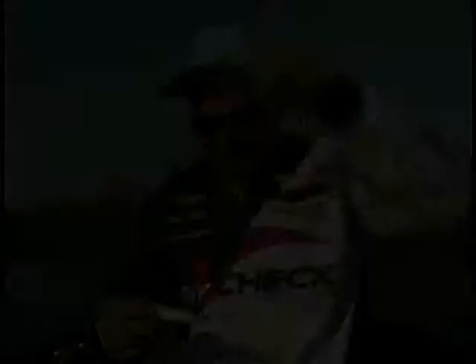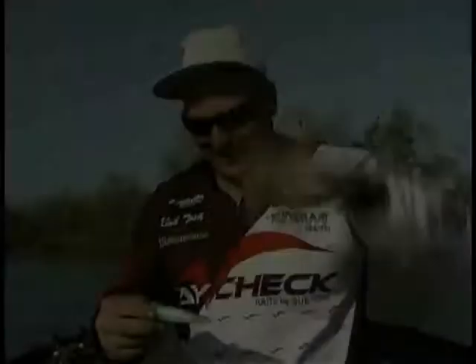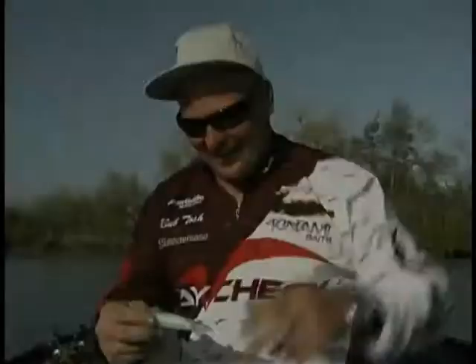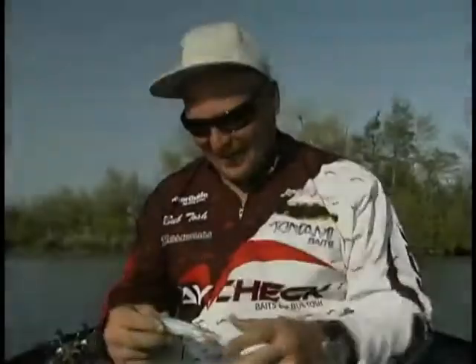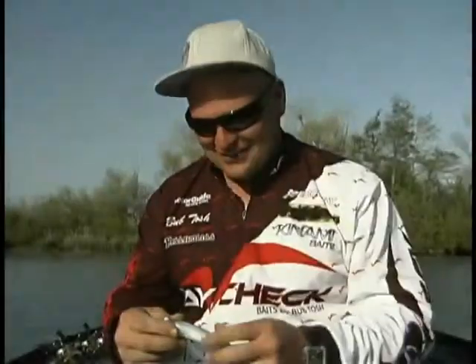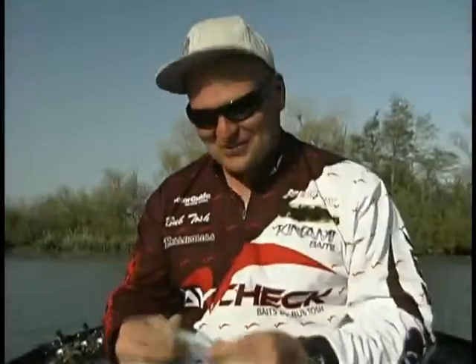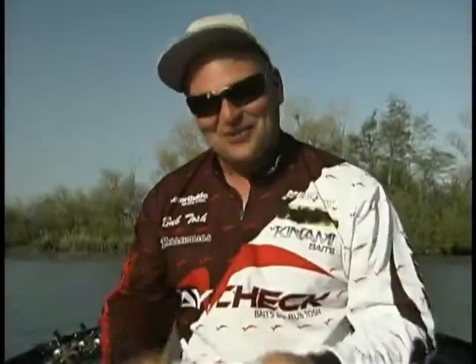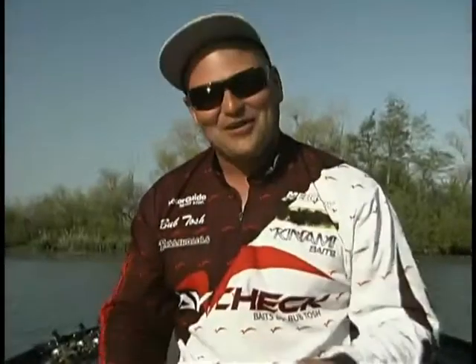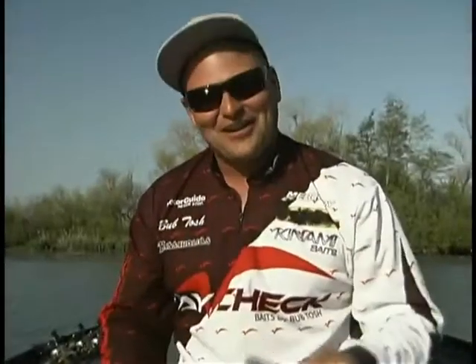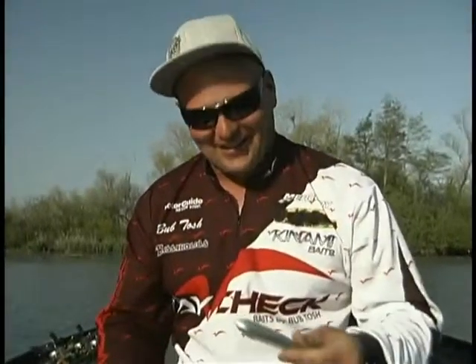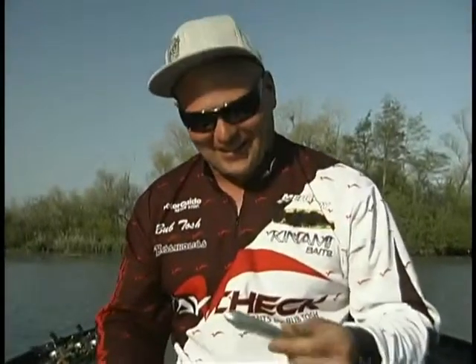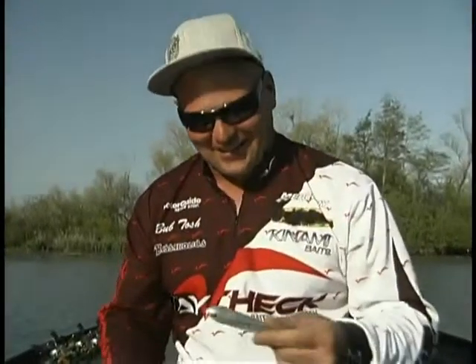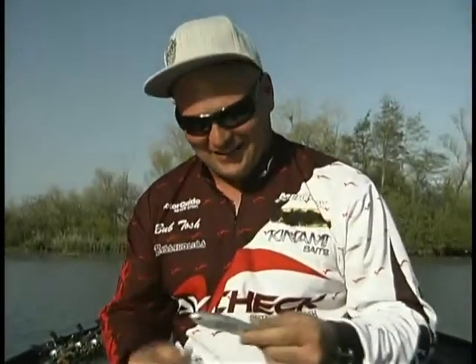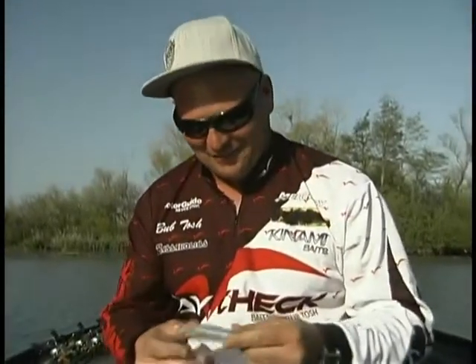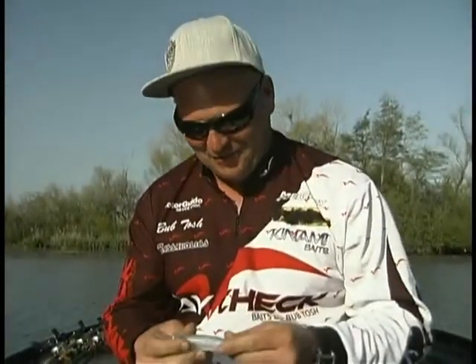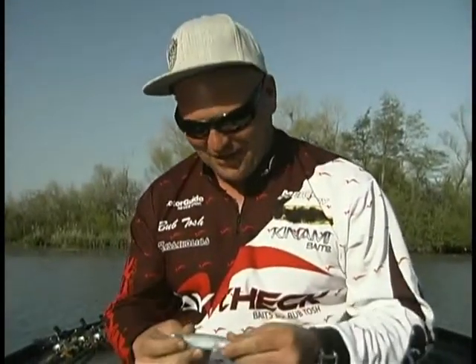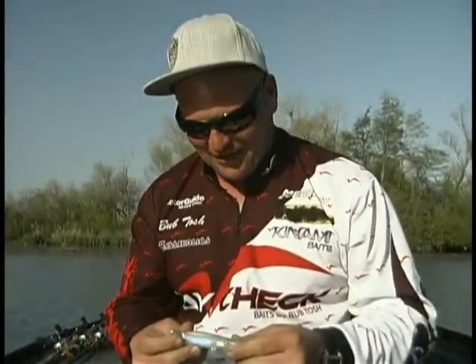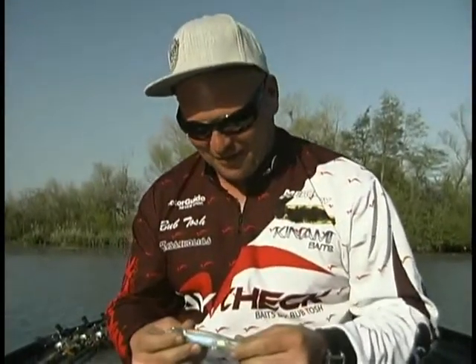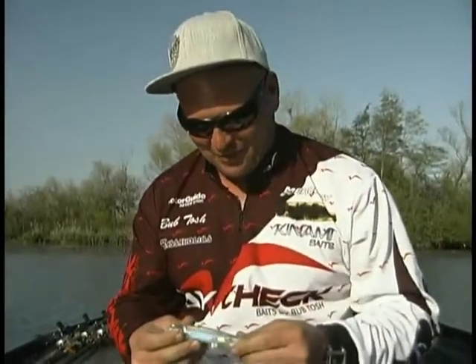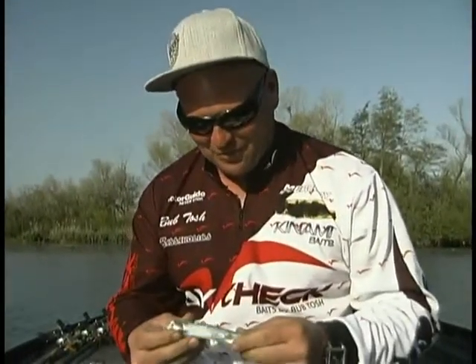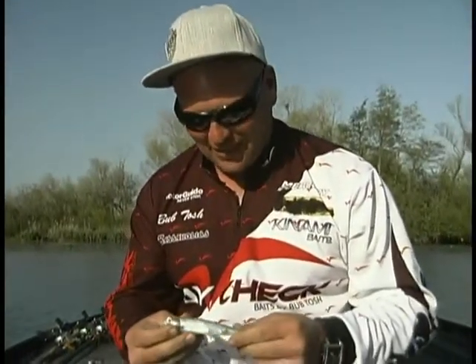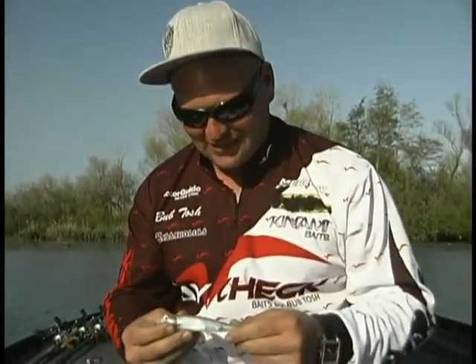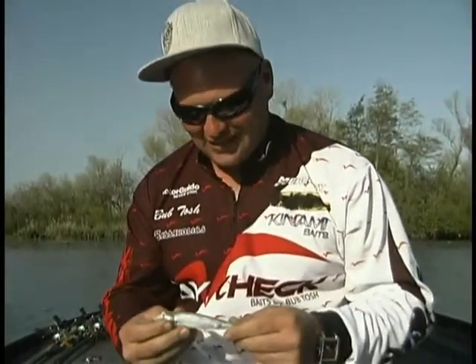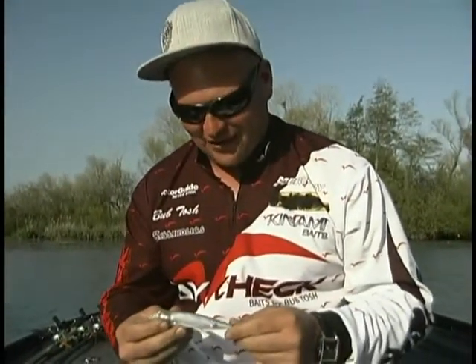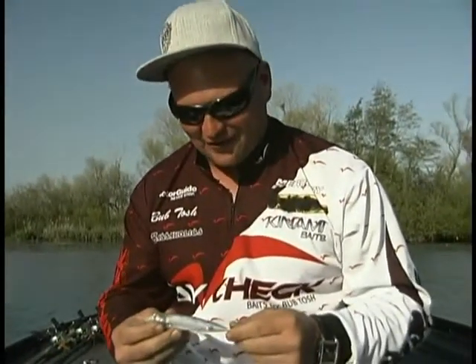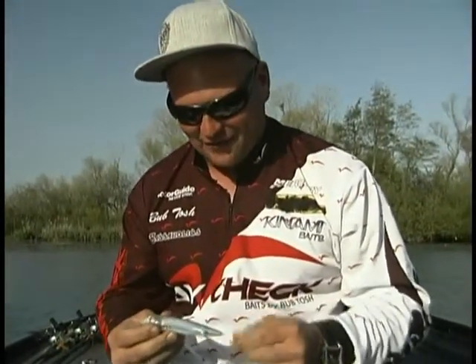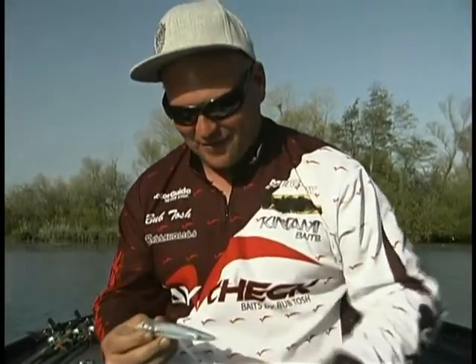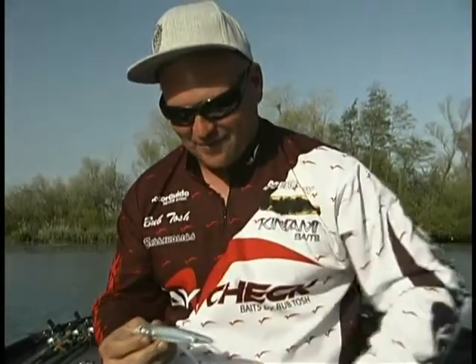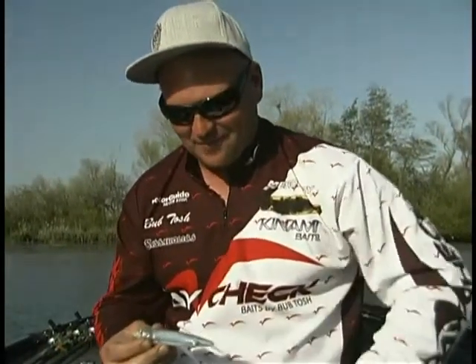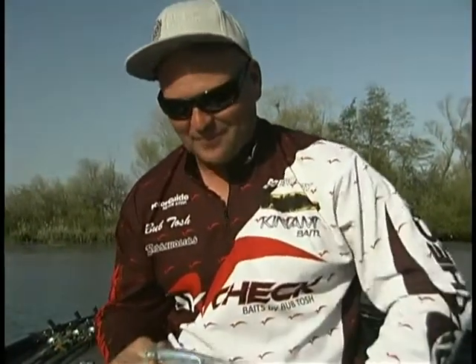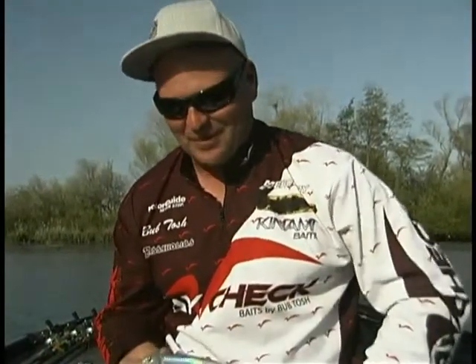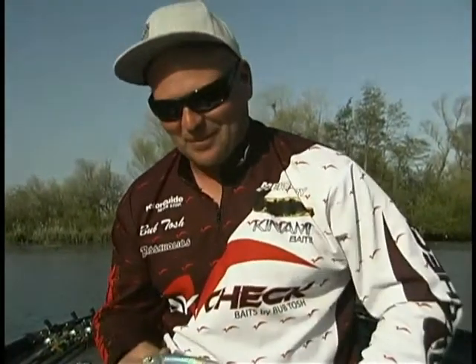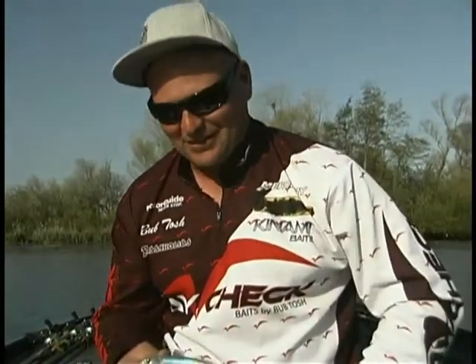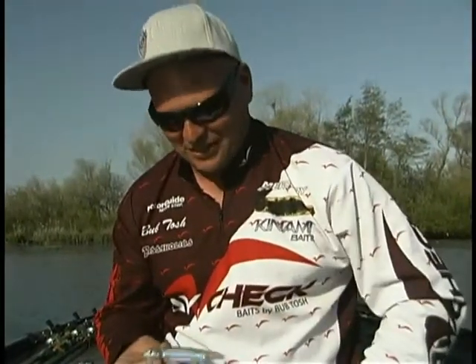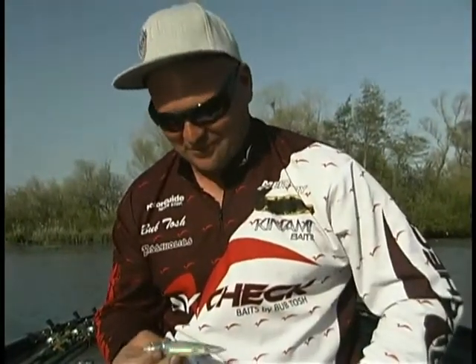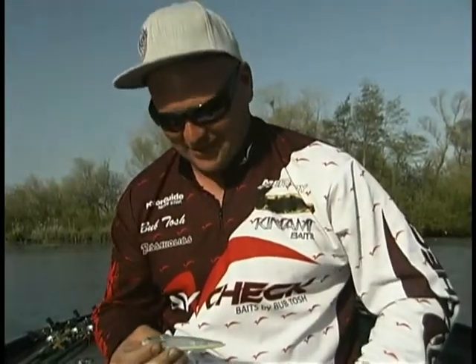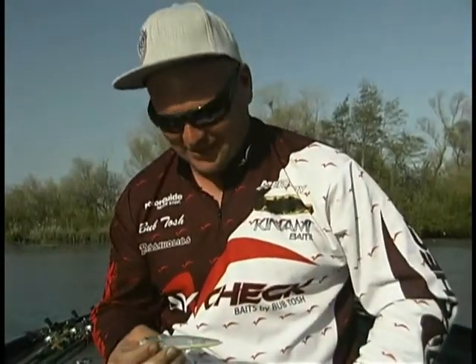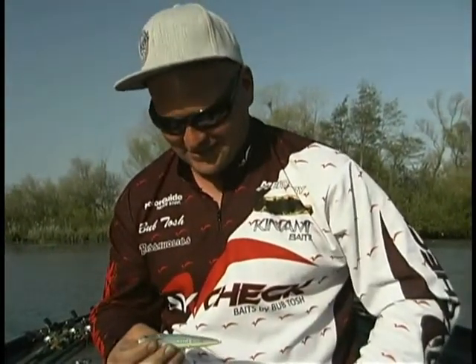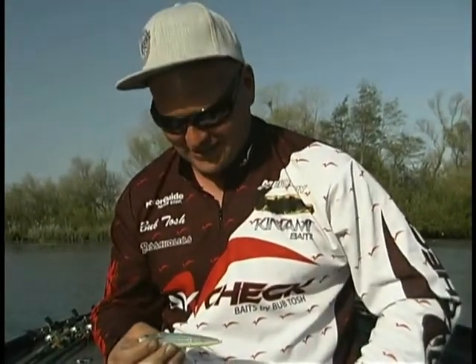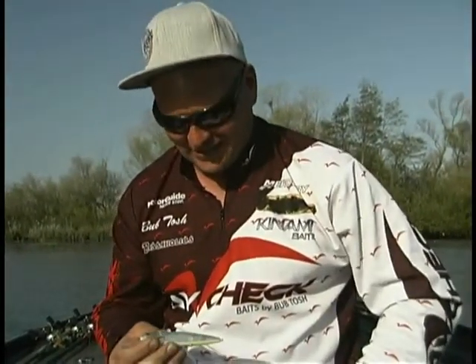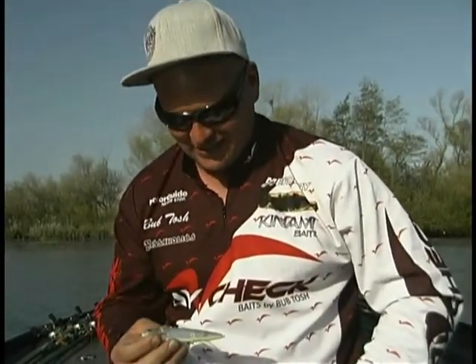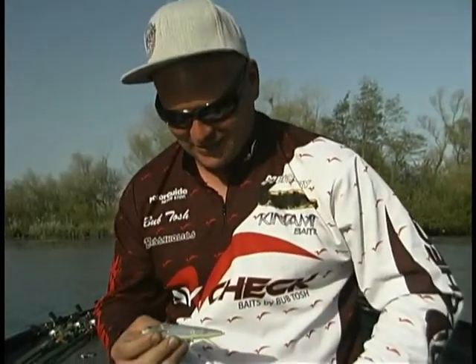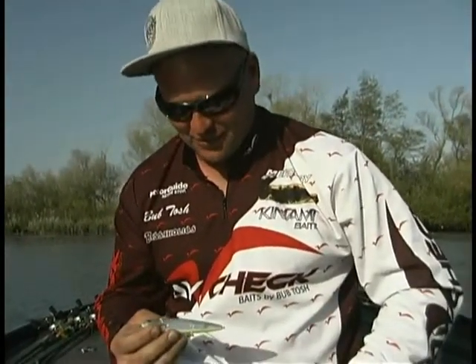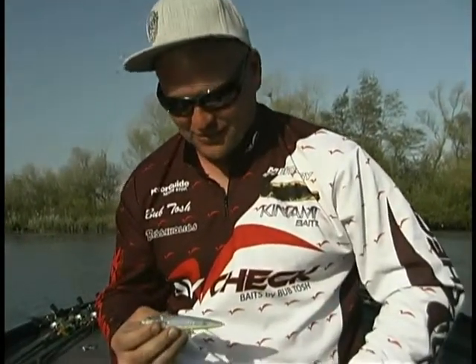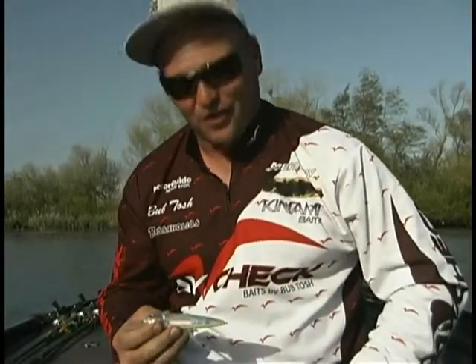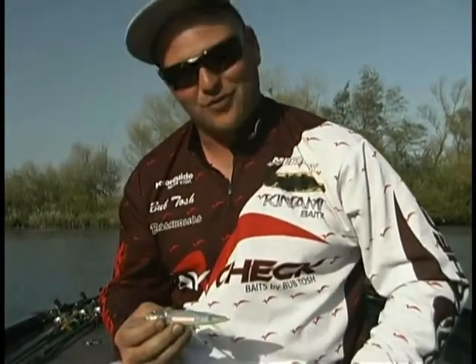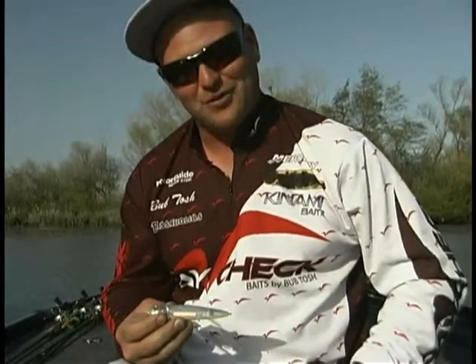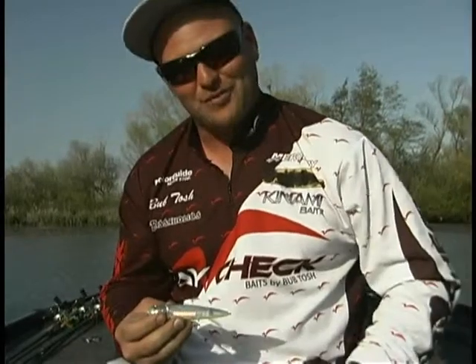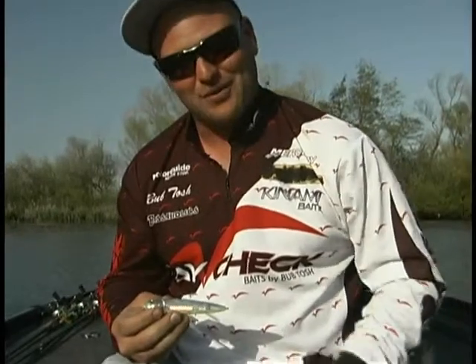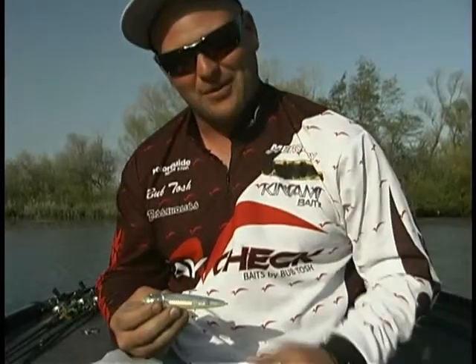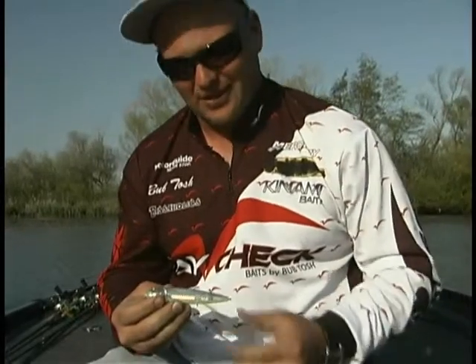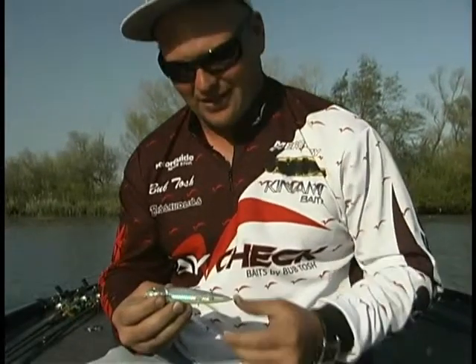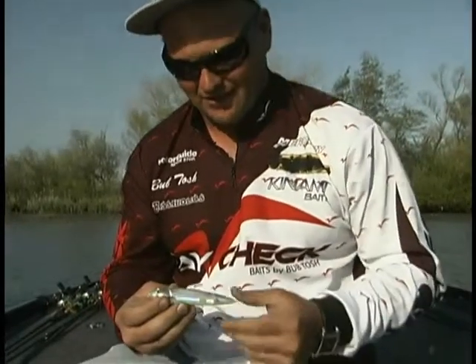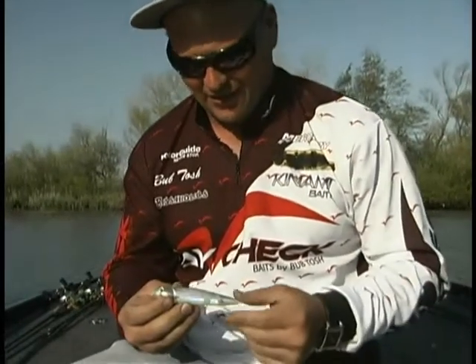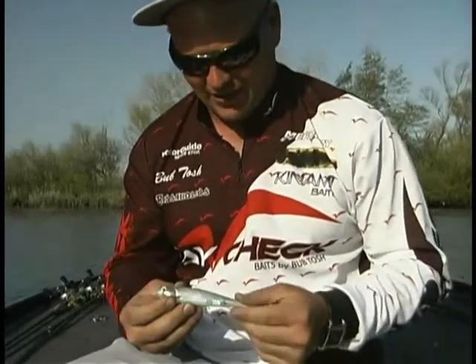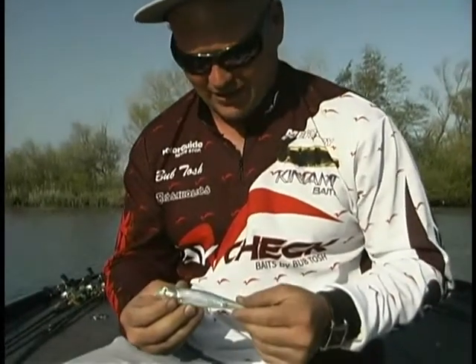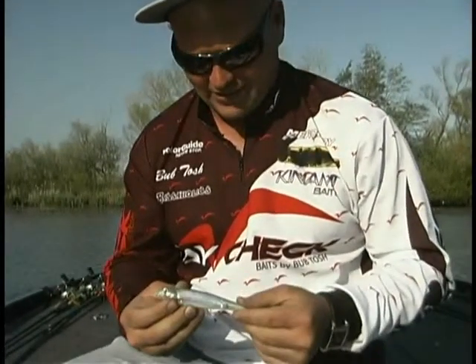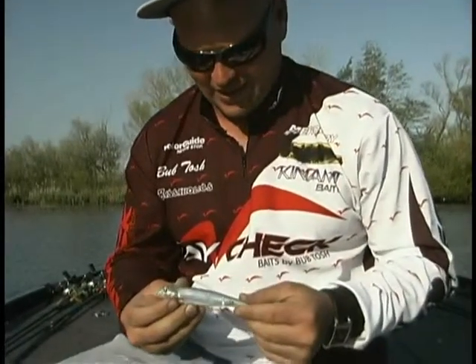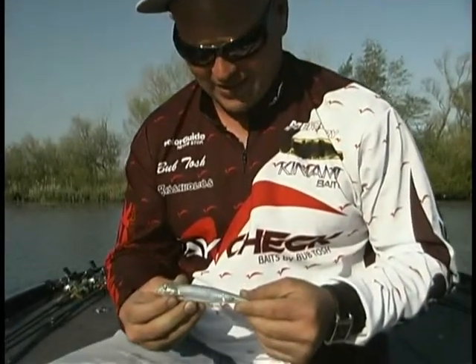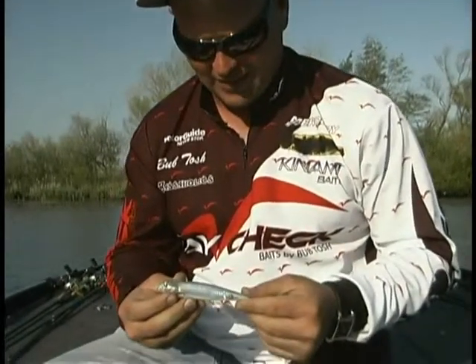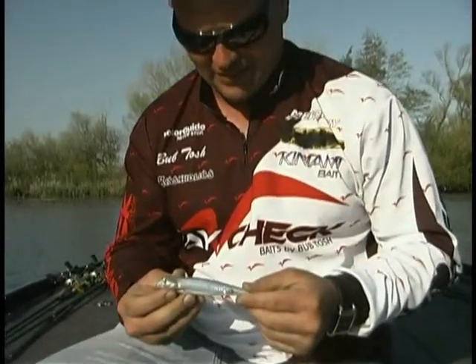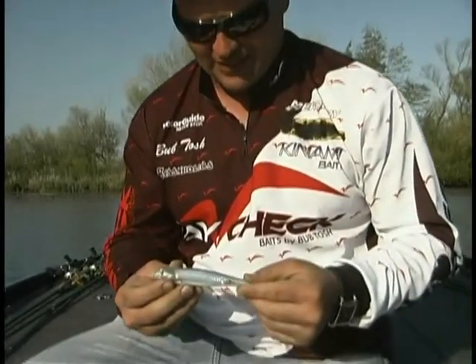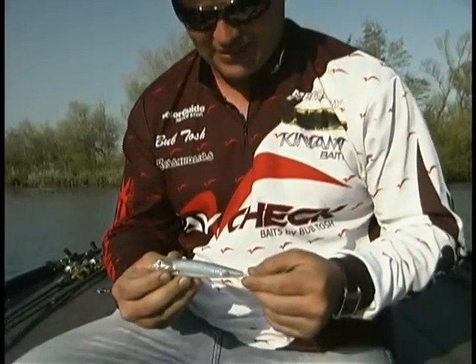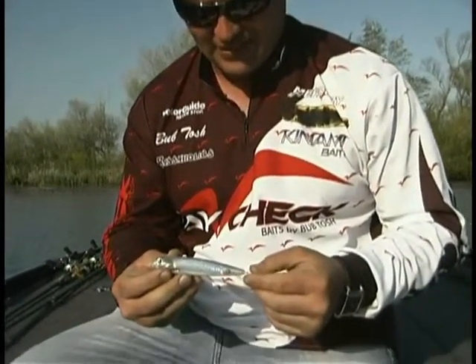Hey, how's it going? We got a couple new baits out from Paycheck Baits and this one is called the Repo Man and I'm very excited about this.